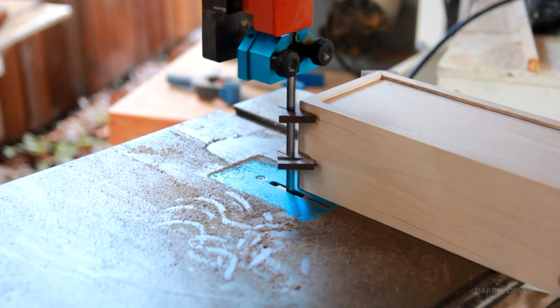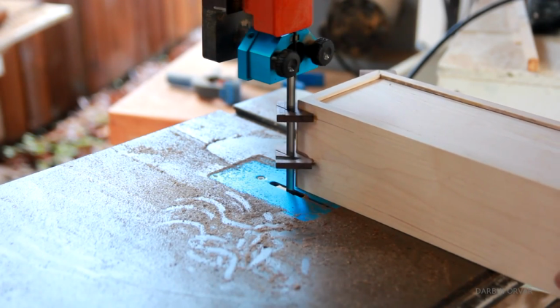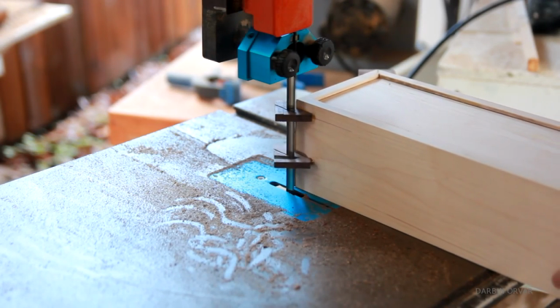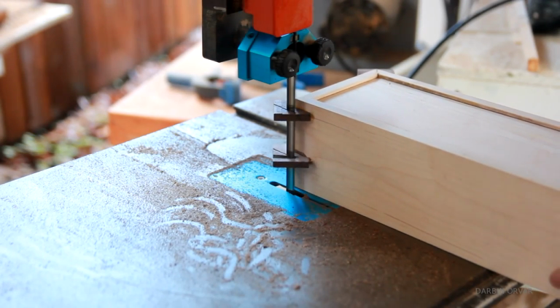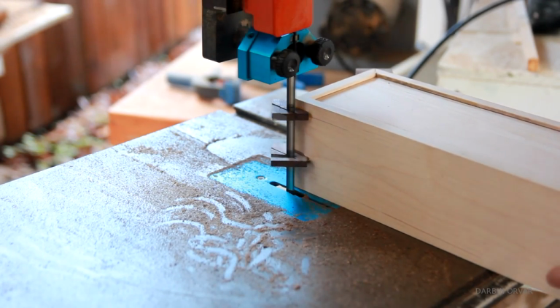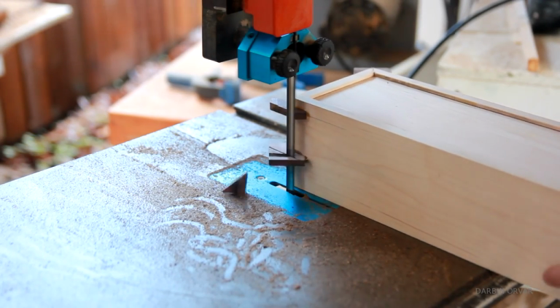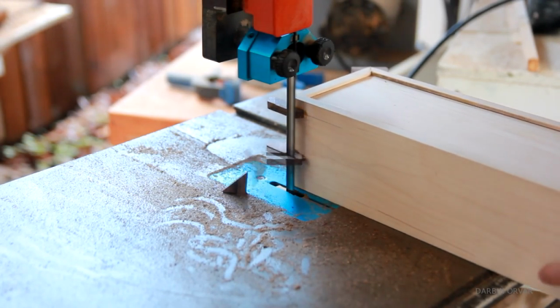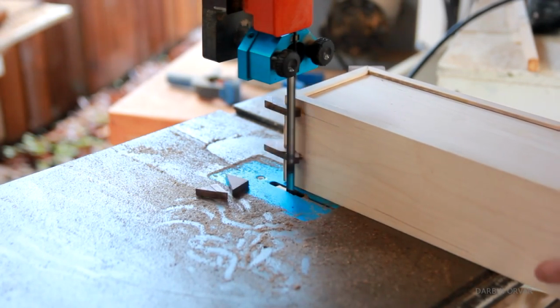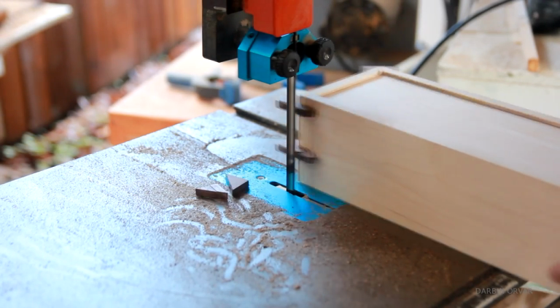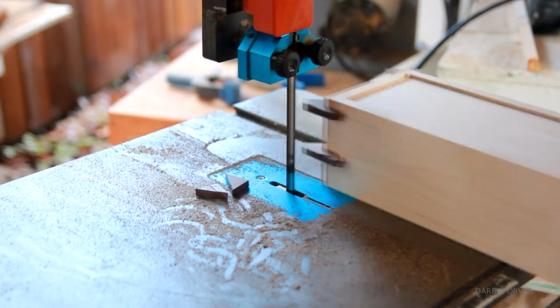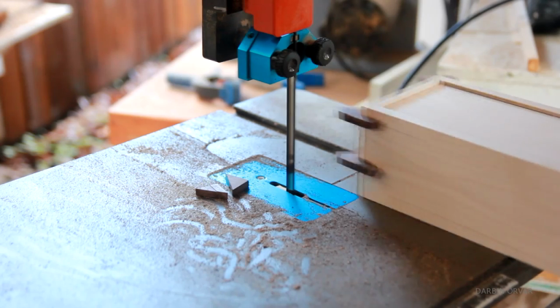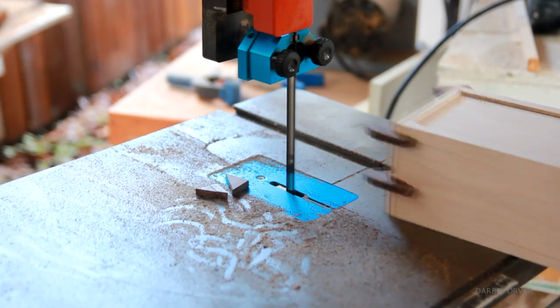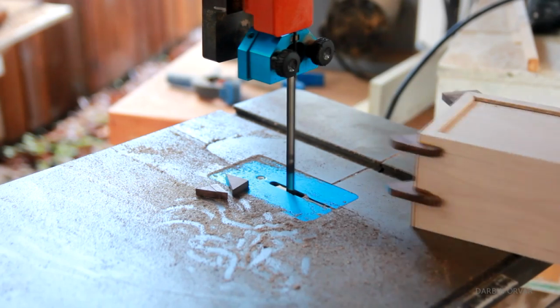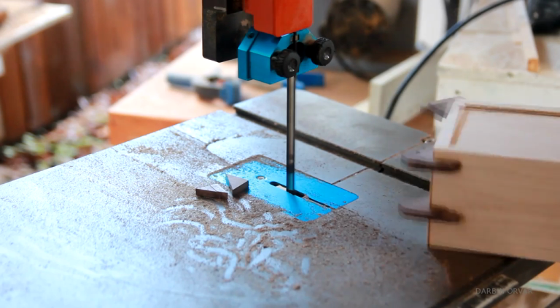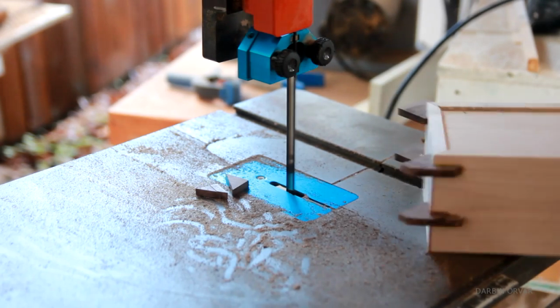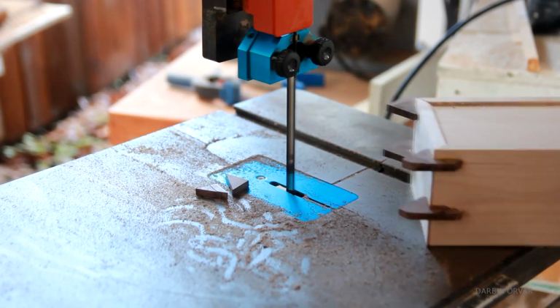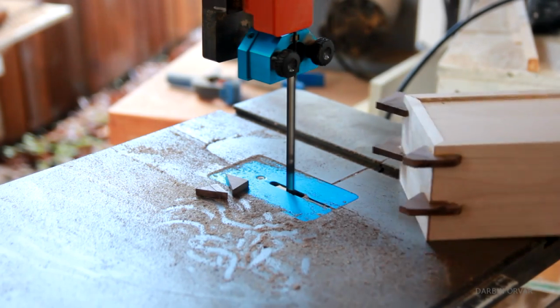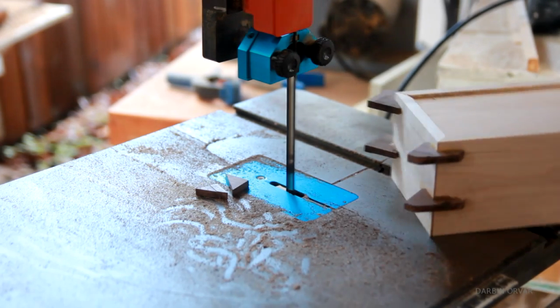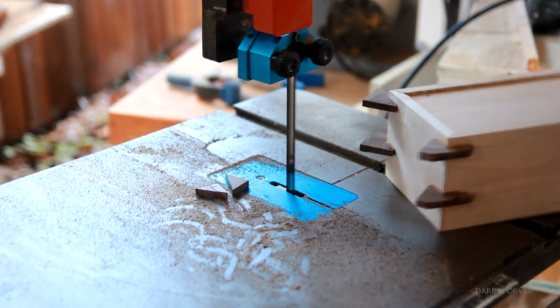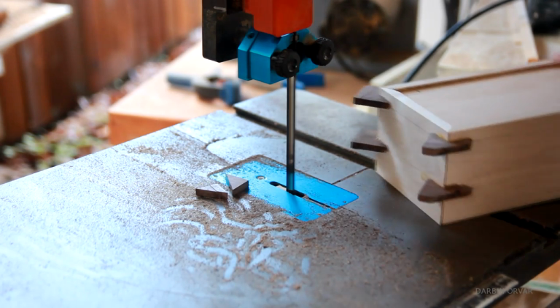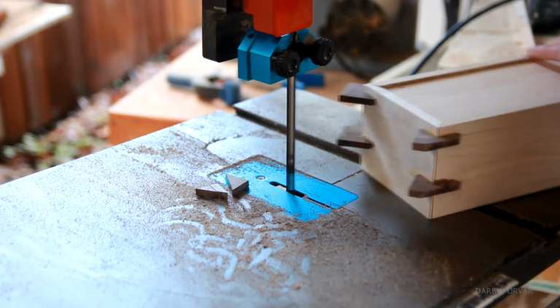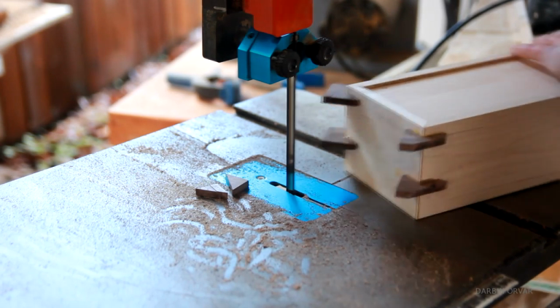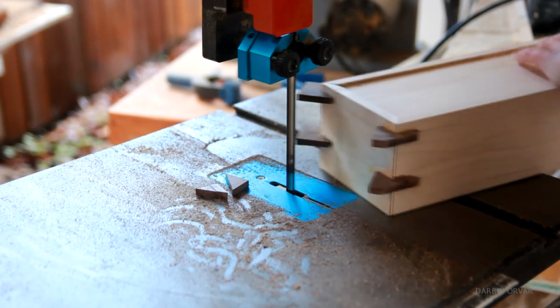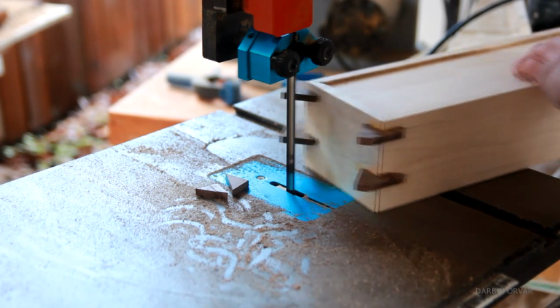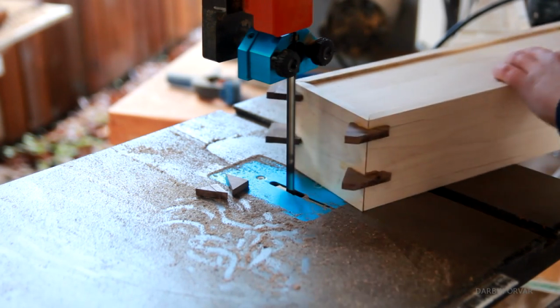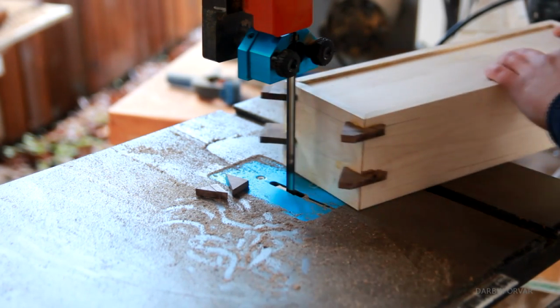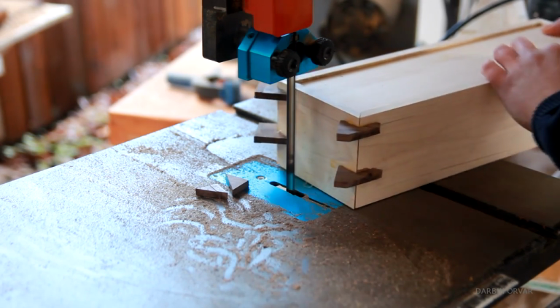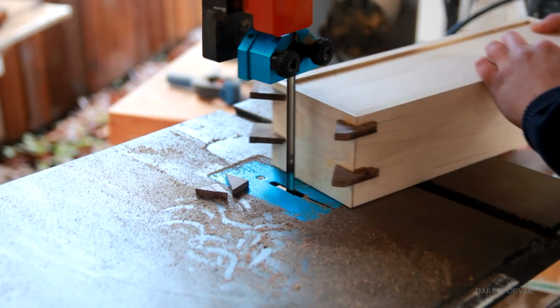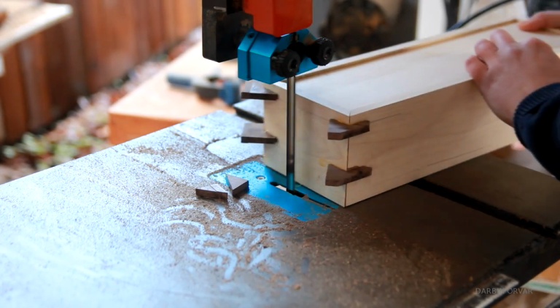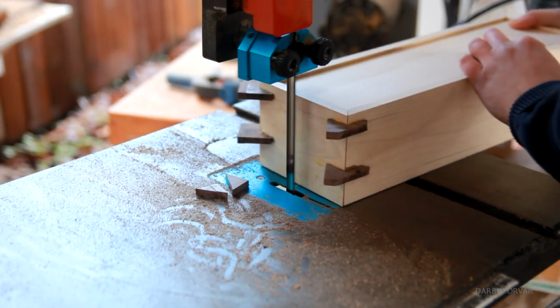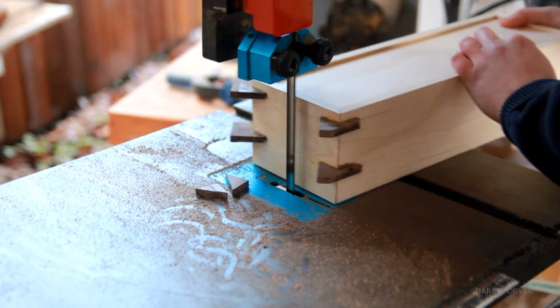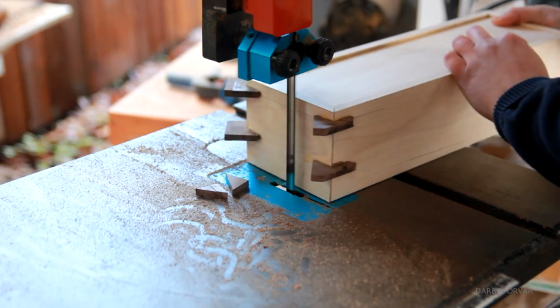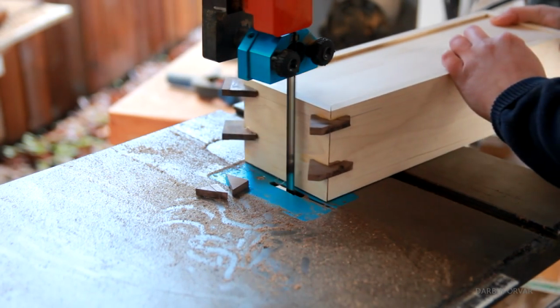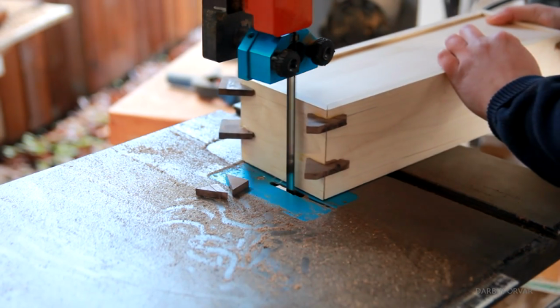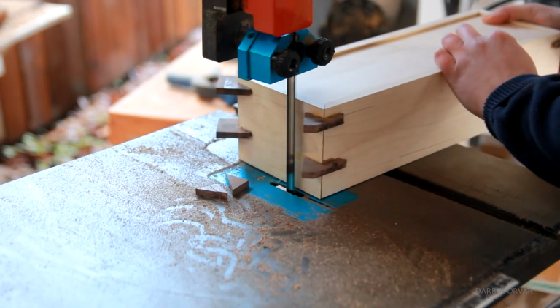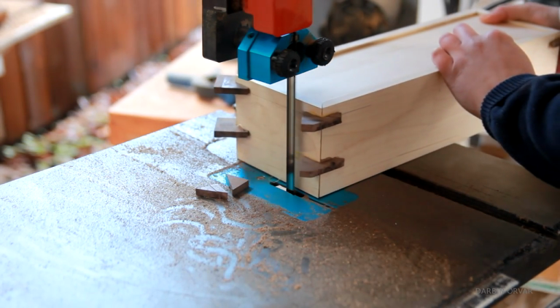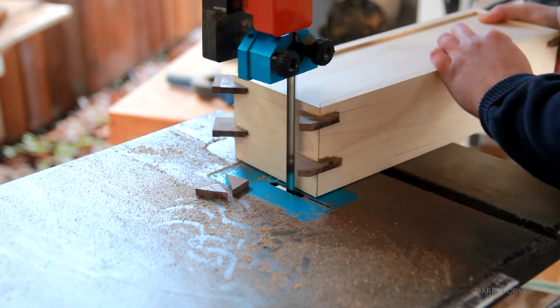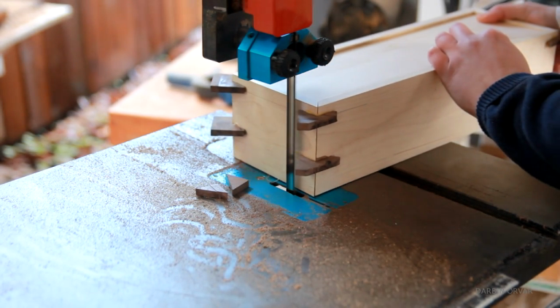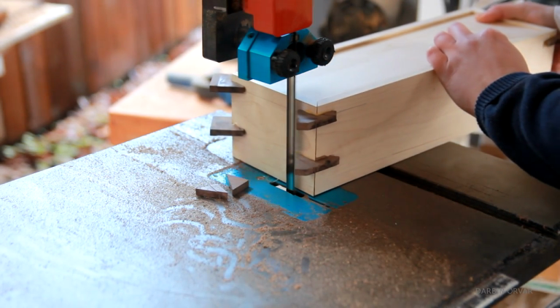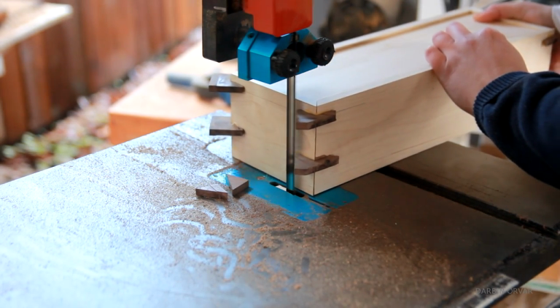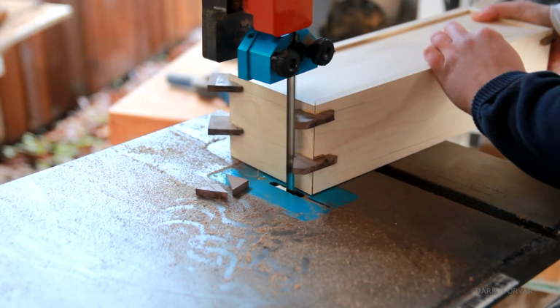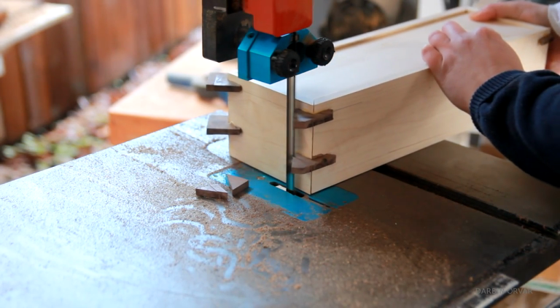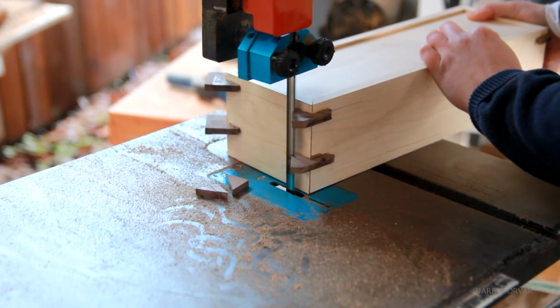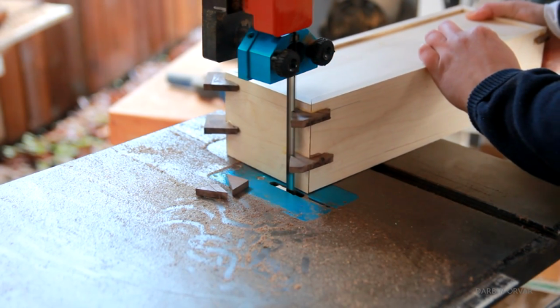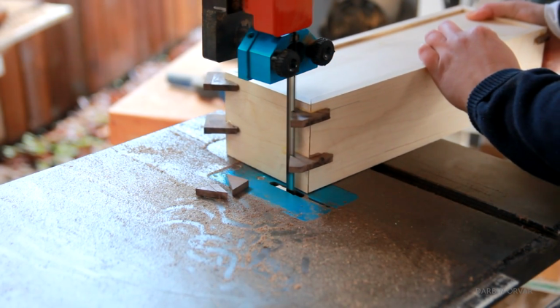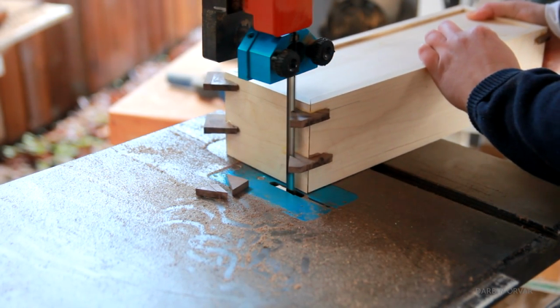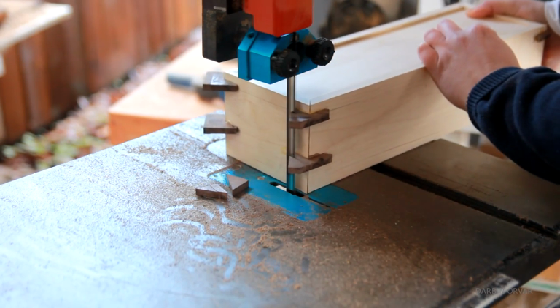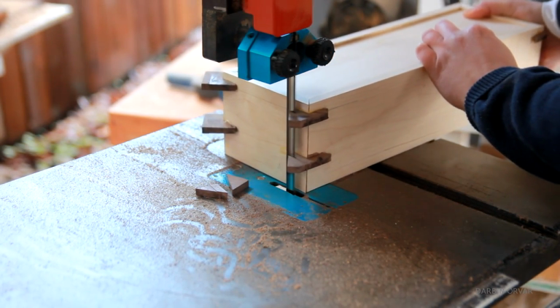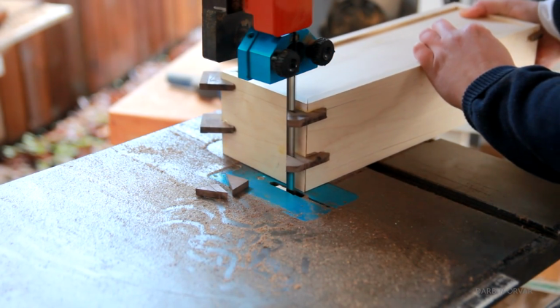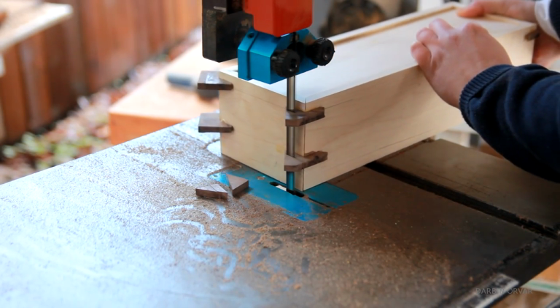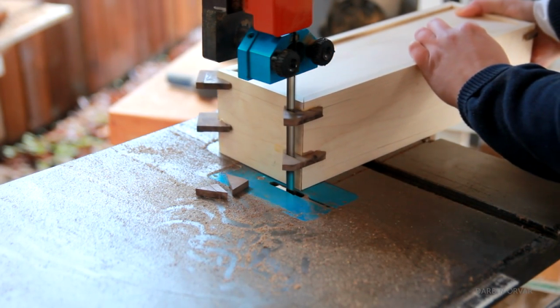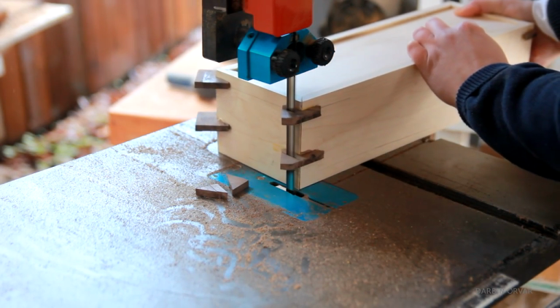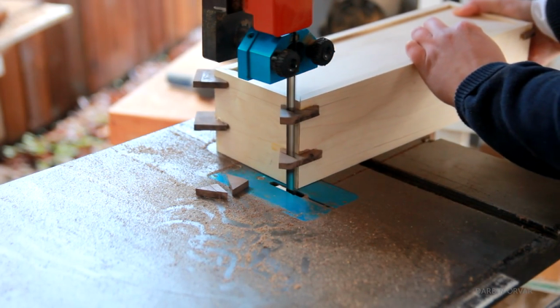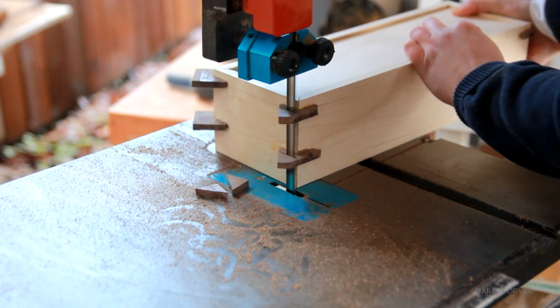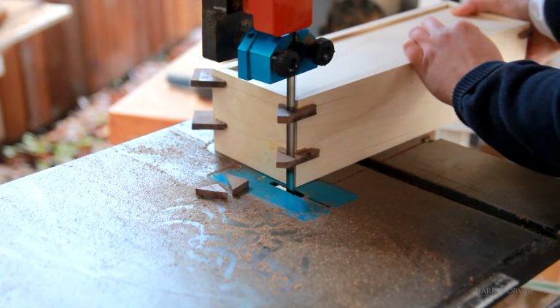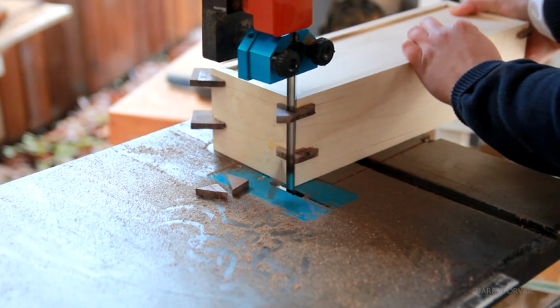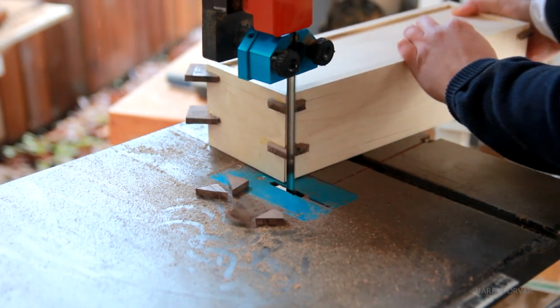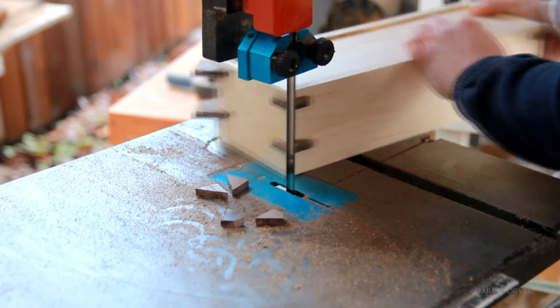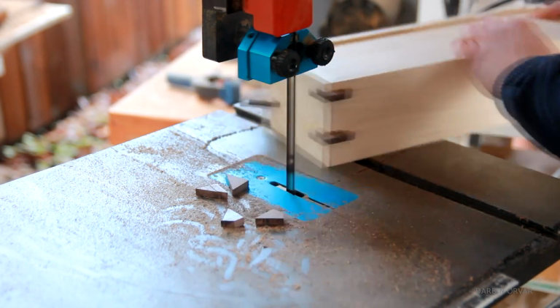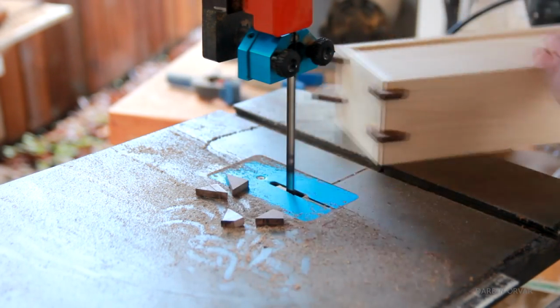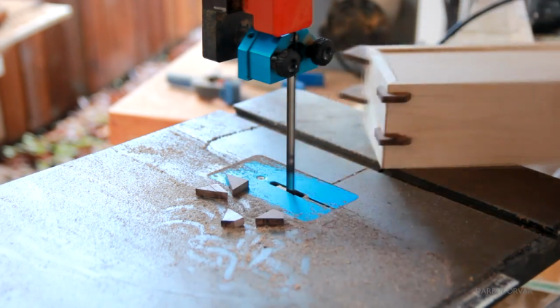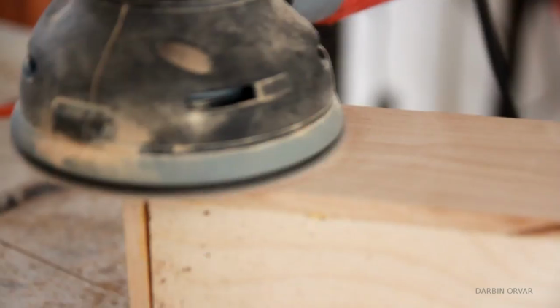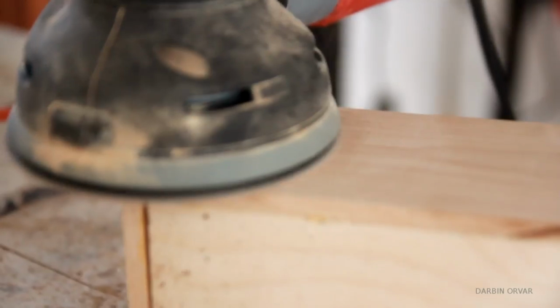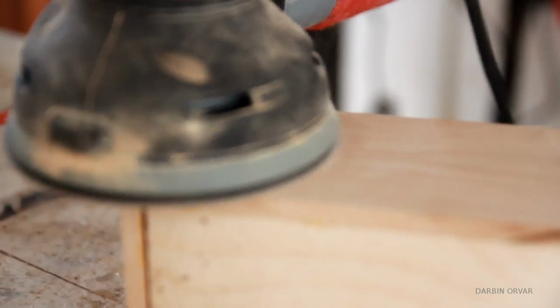To make my life a little easier I opted for cutting off the excess wood on the bandsaw and then sanding the sides down flush.